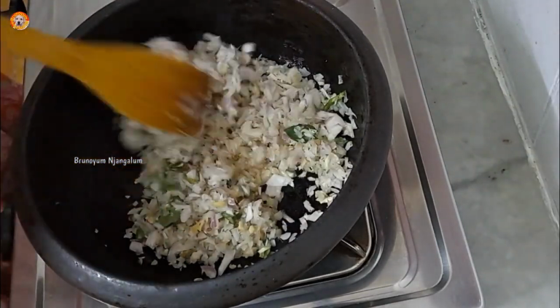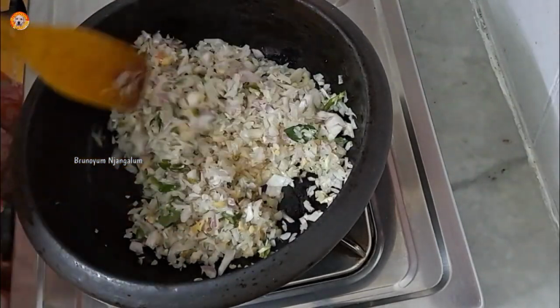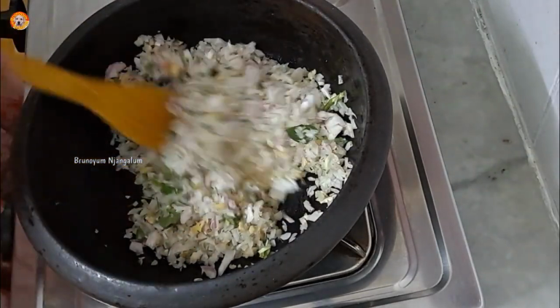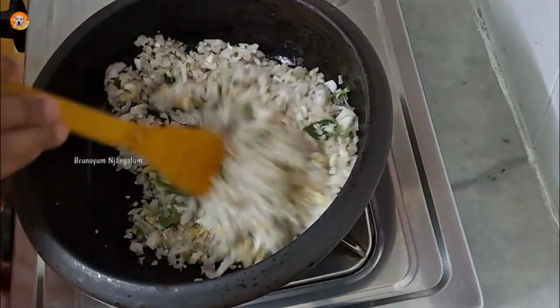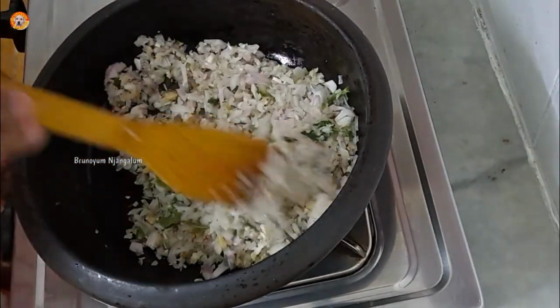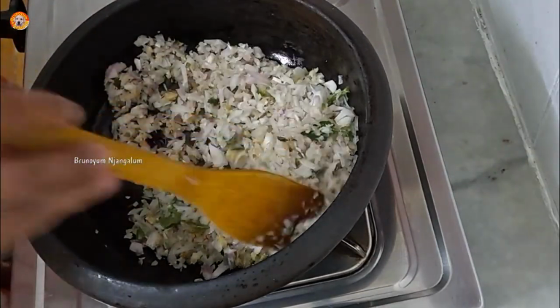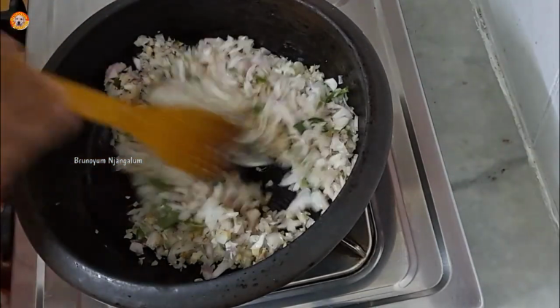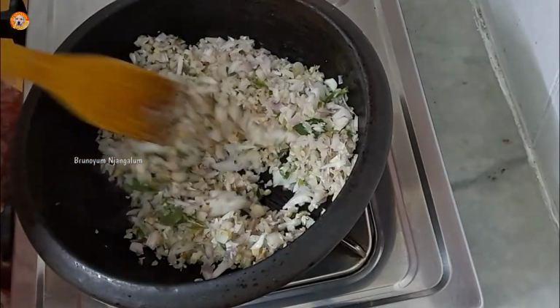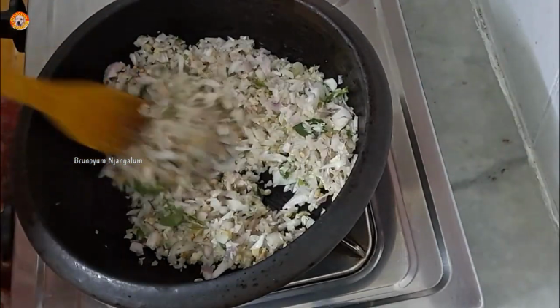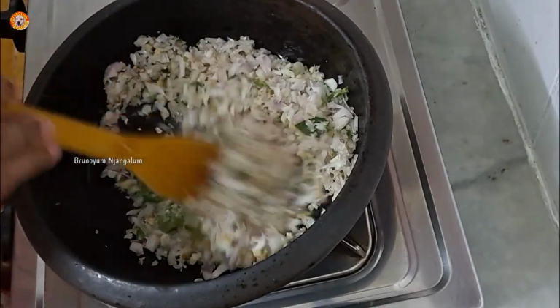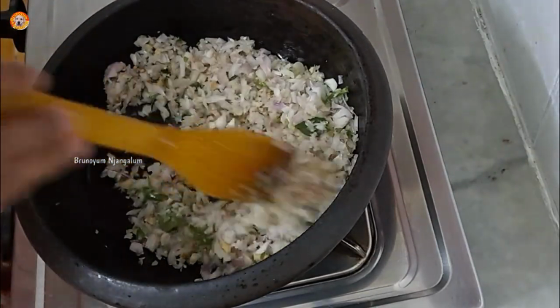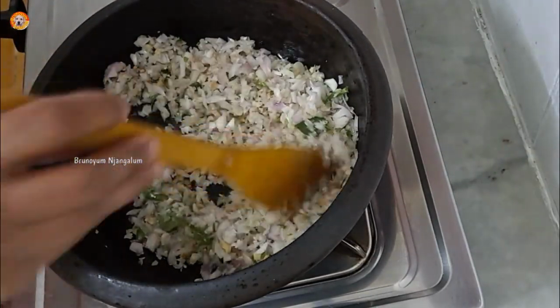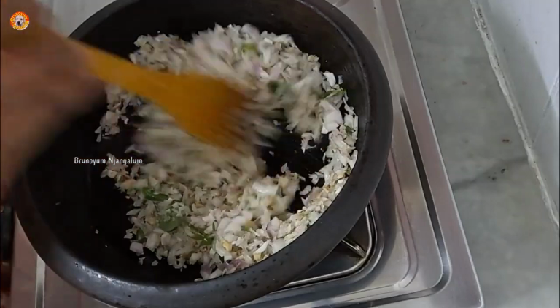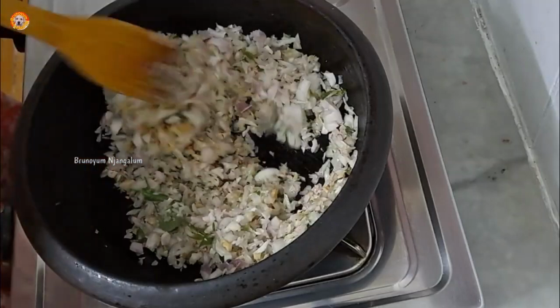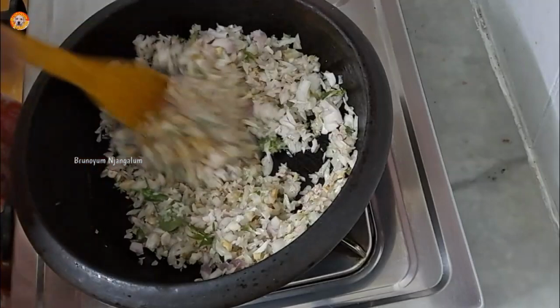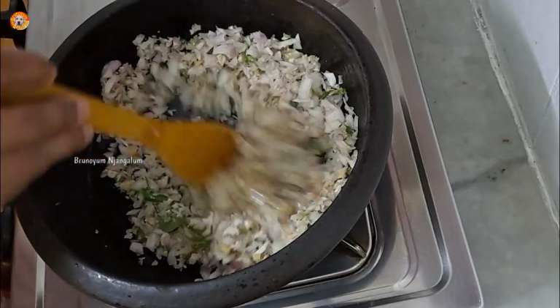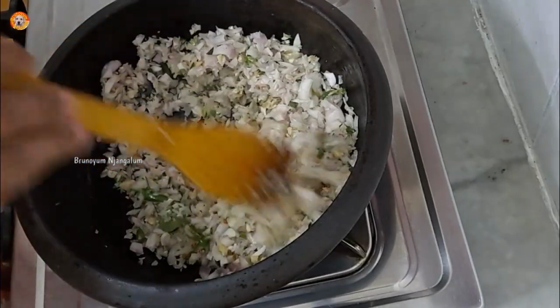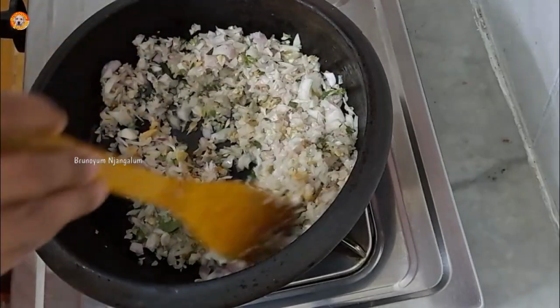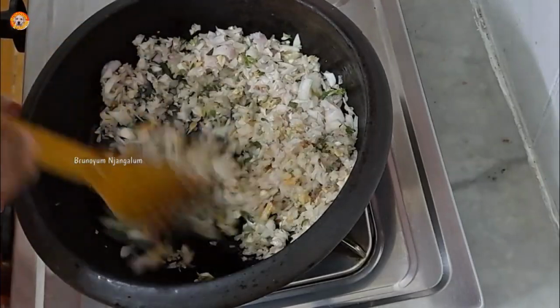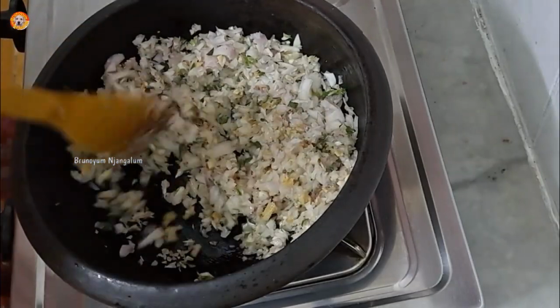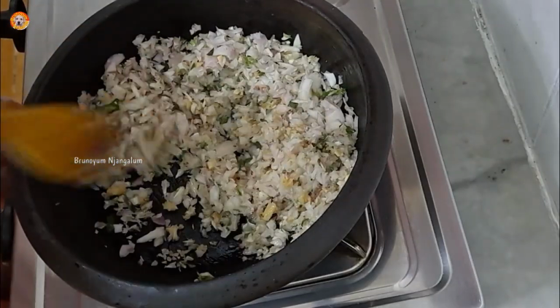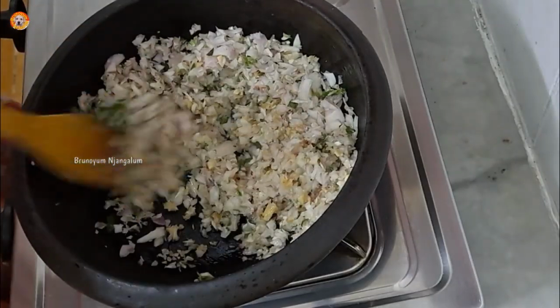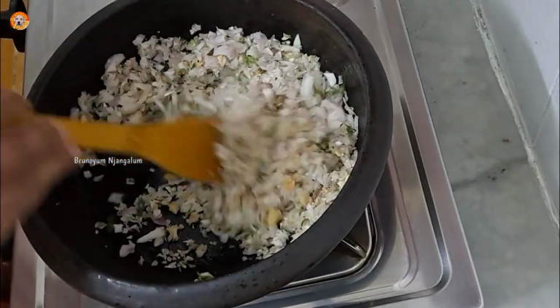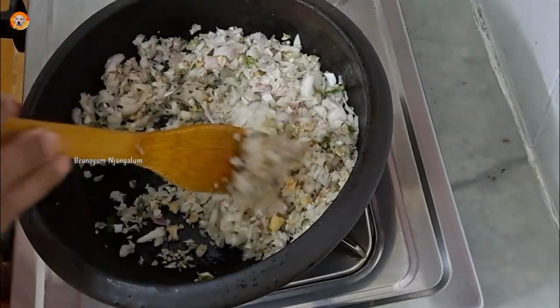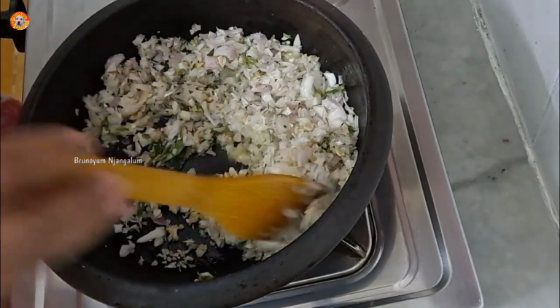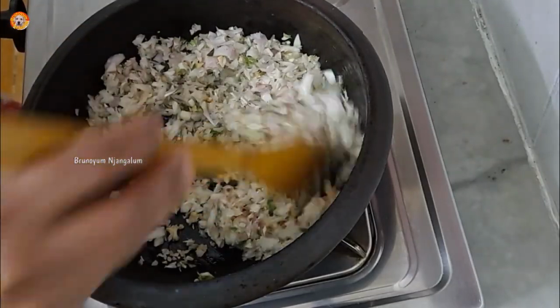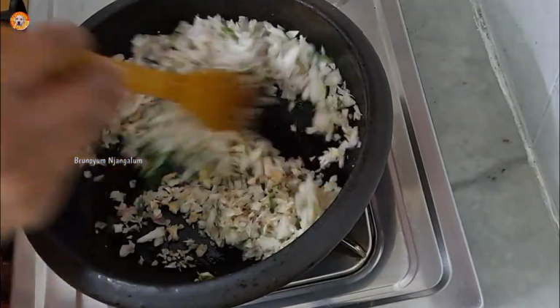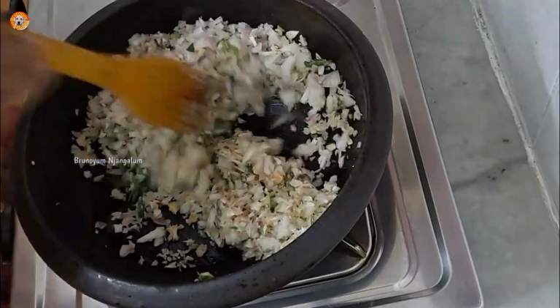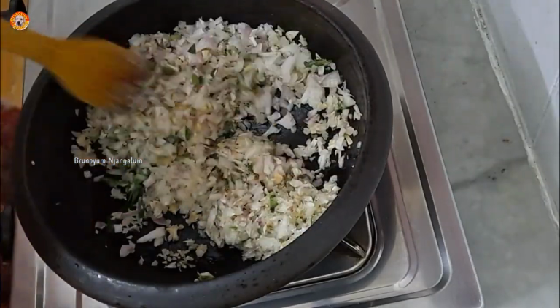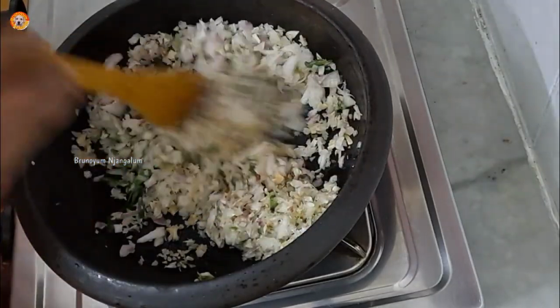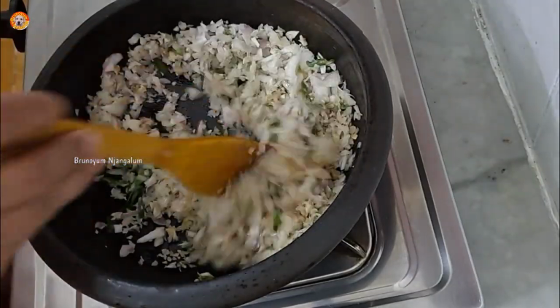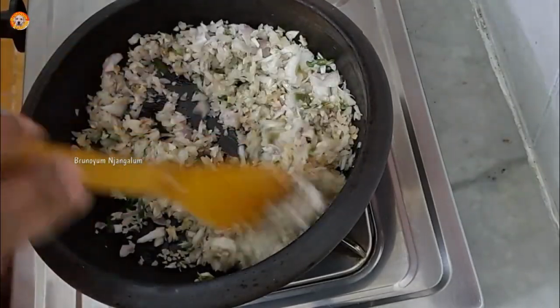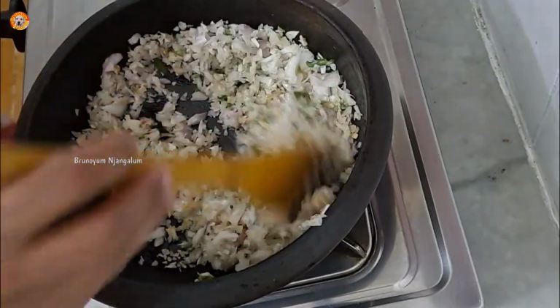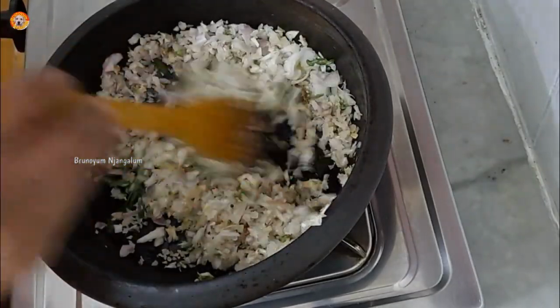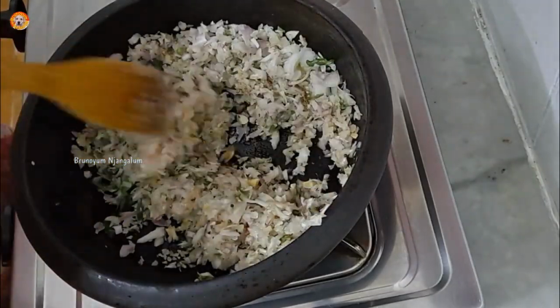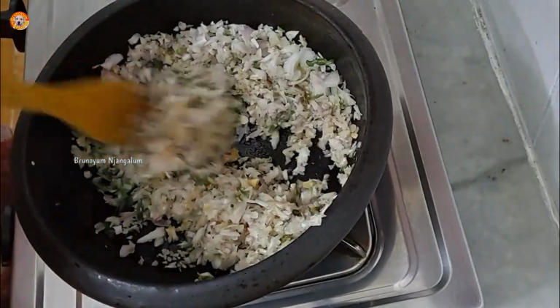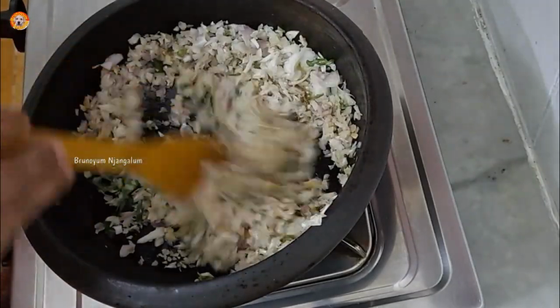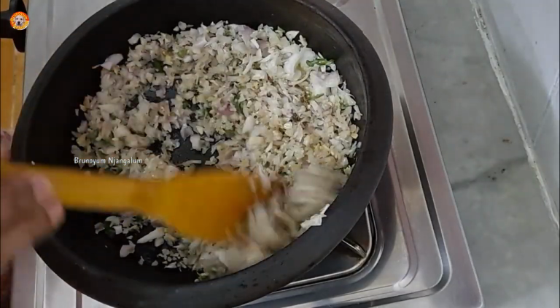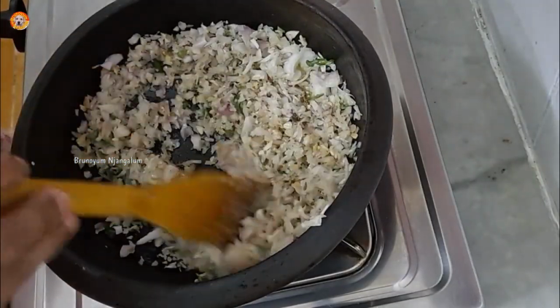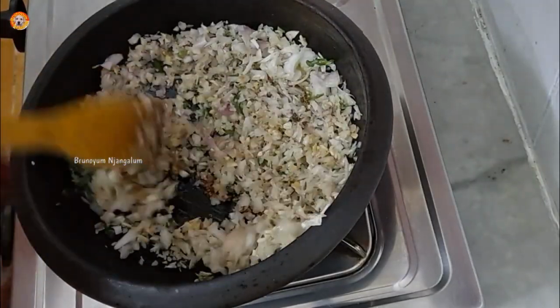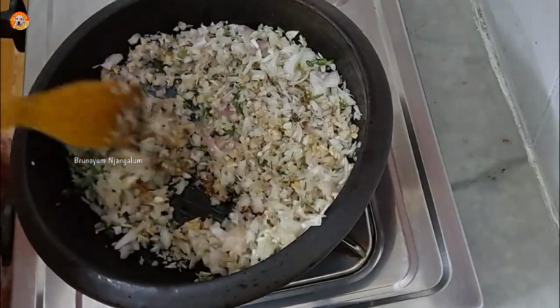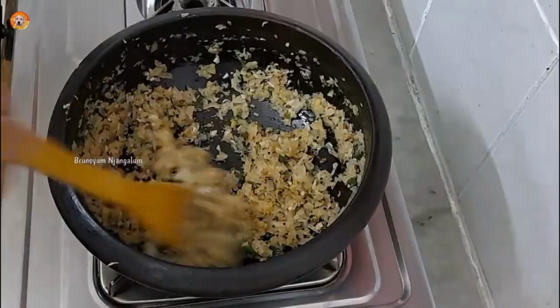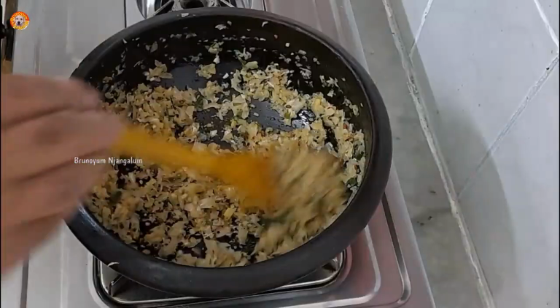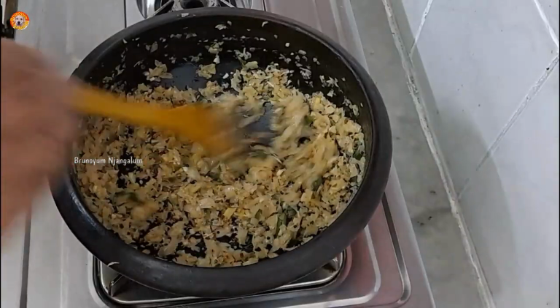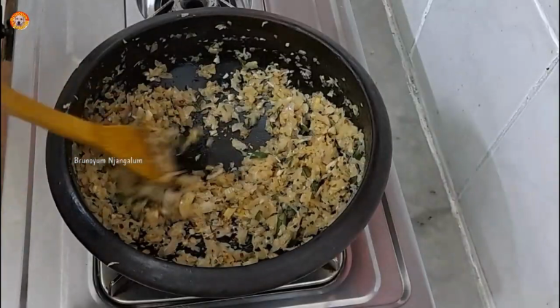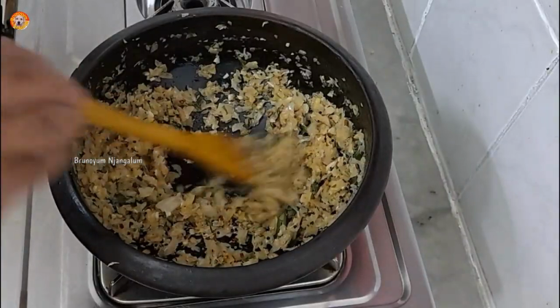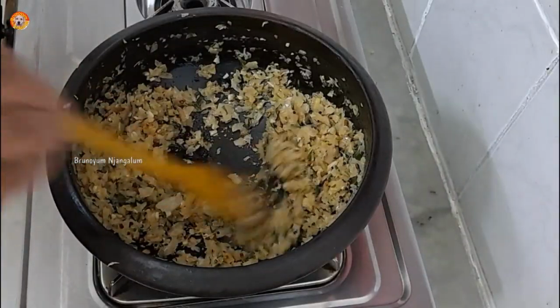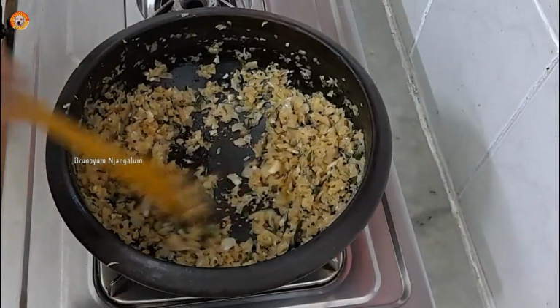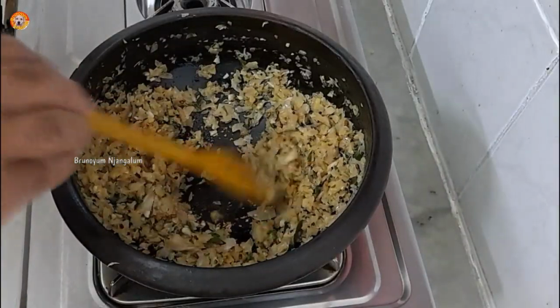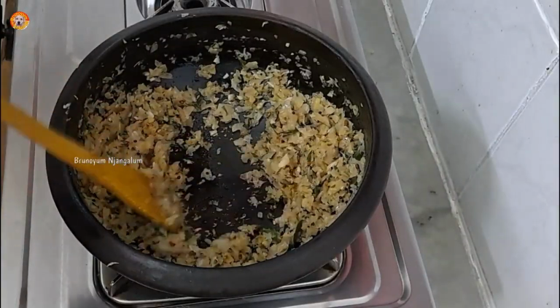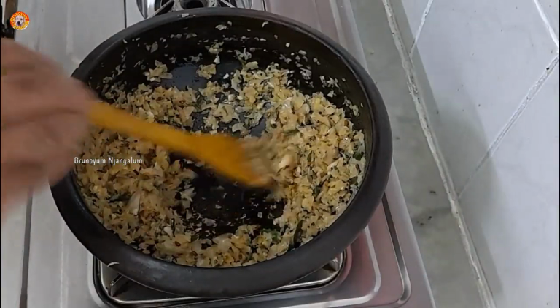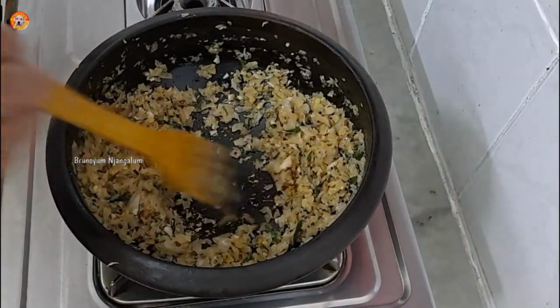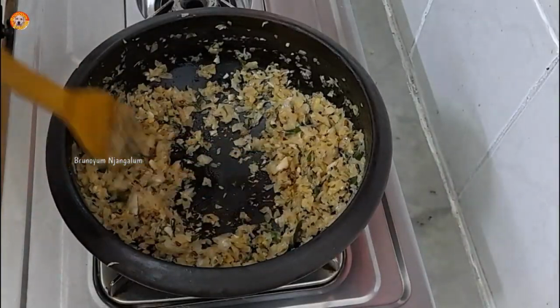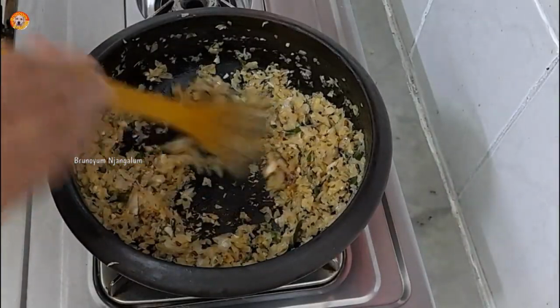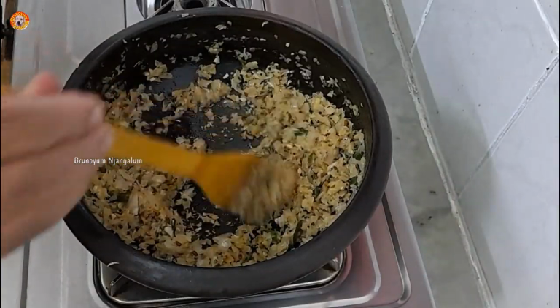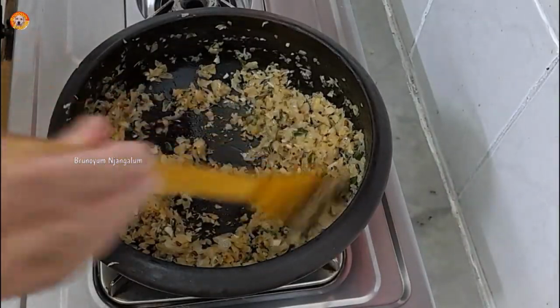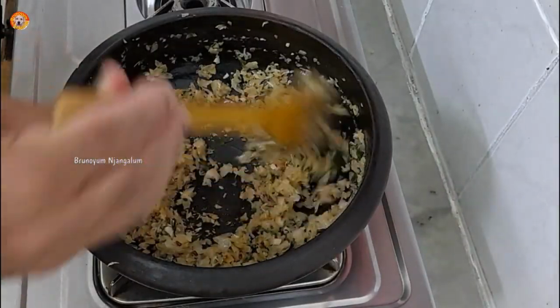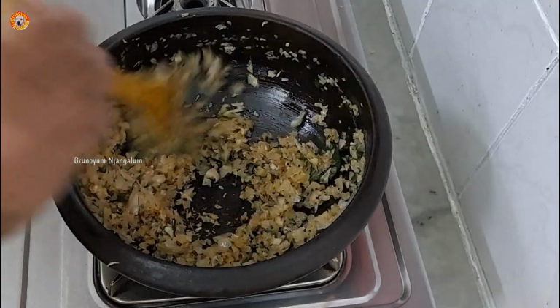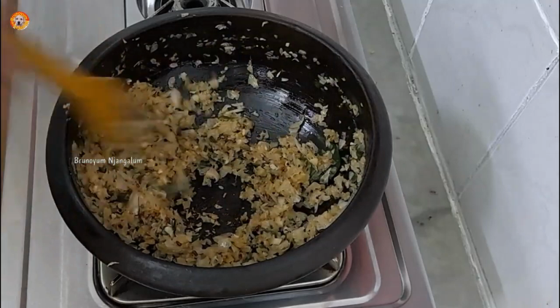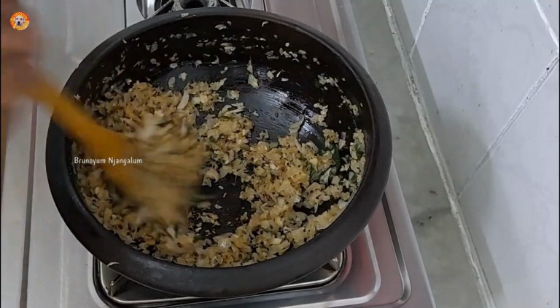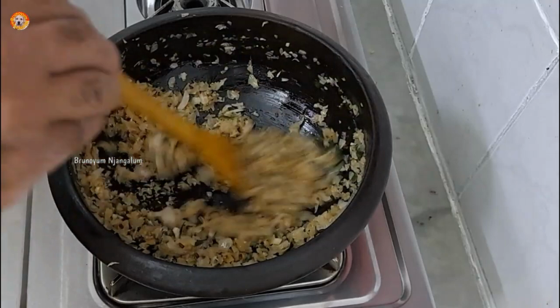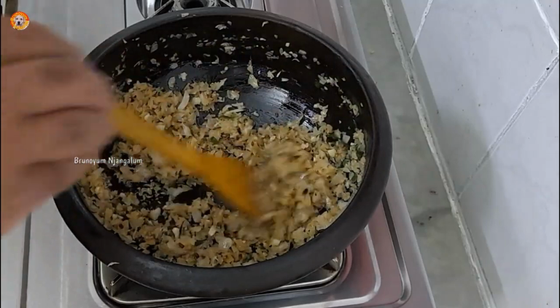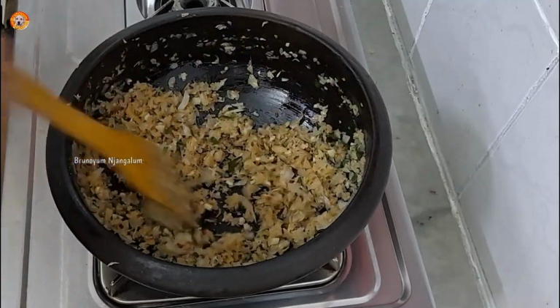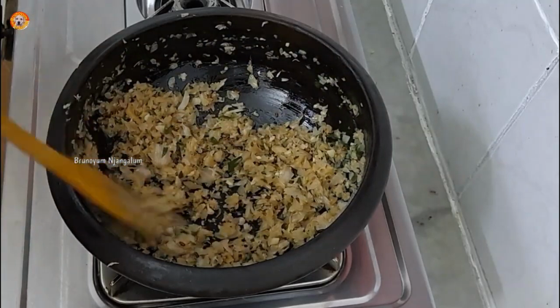If you want to add chapati, kappi, and churram, it will be very tasty.